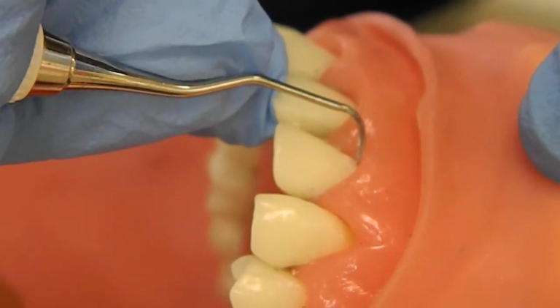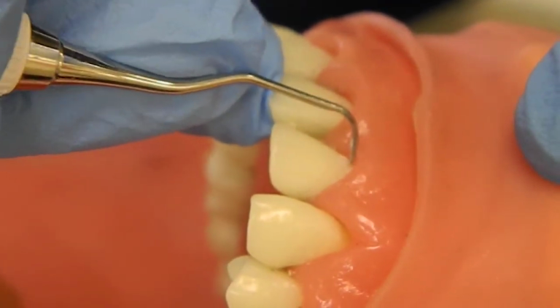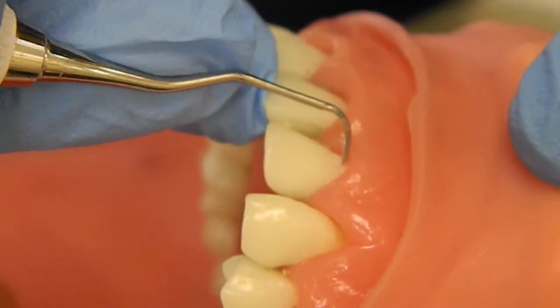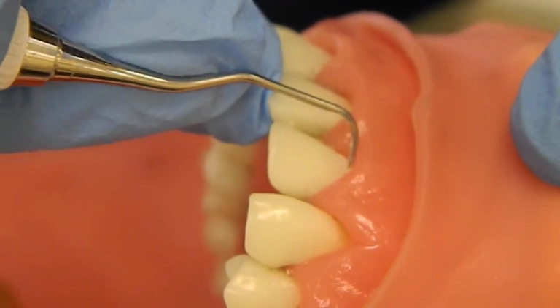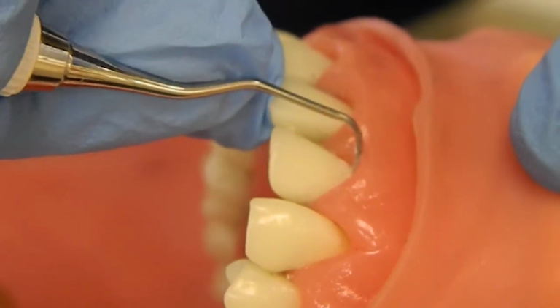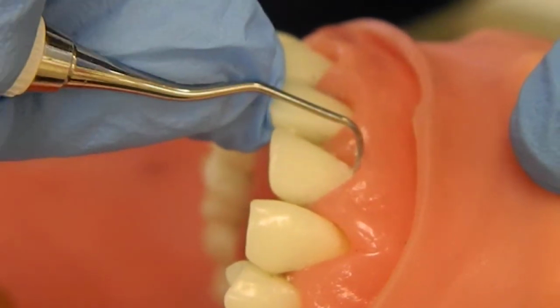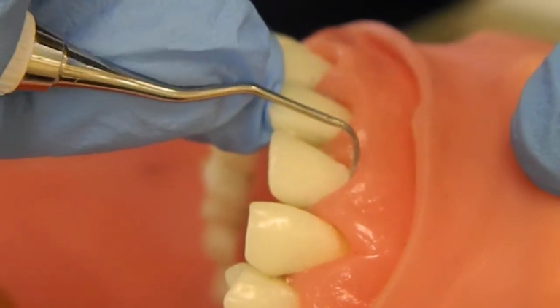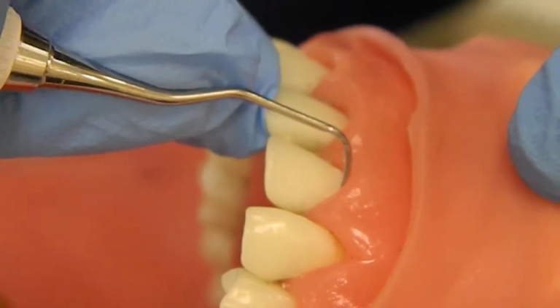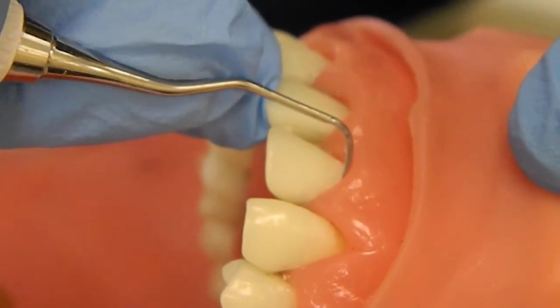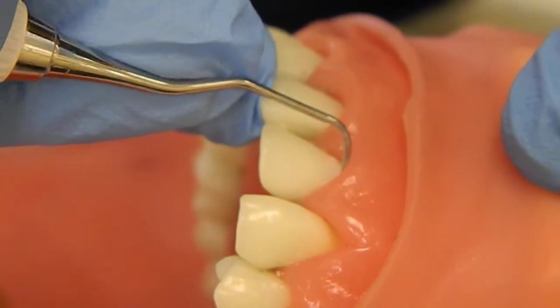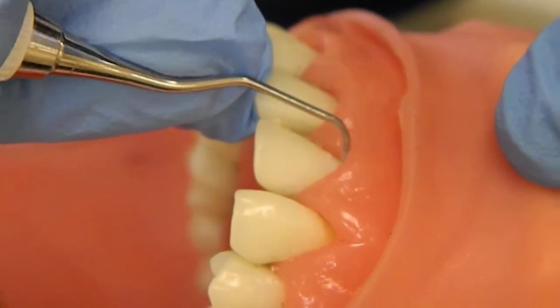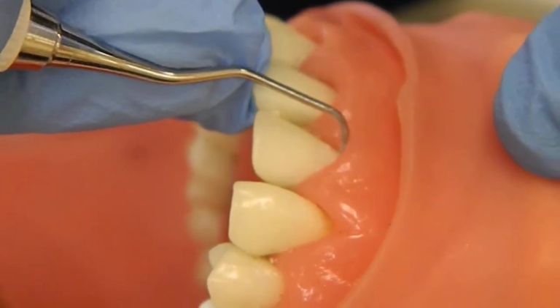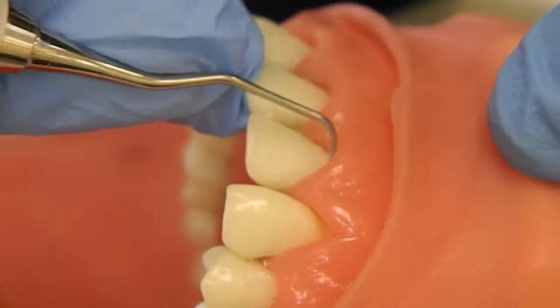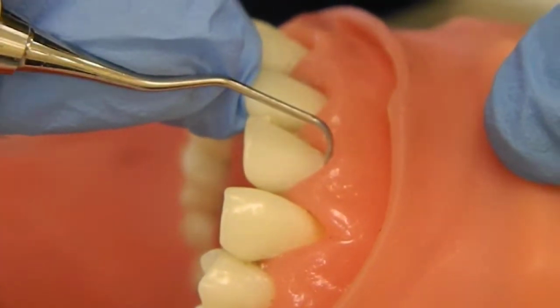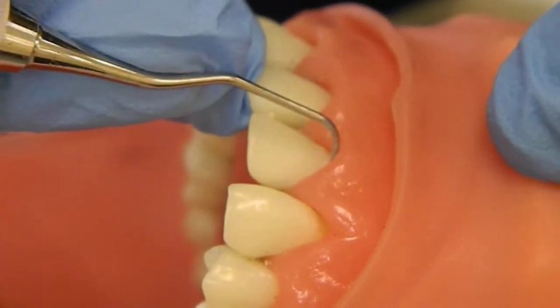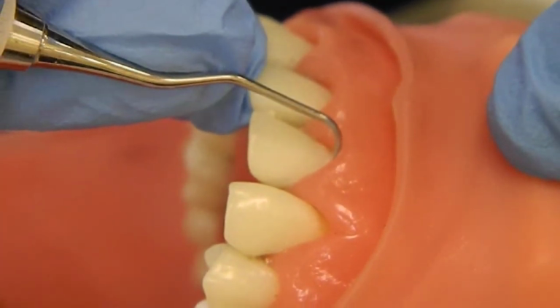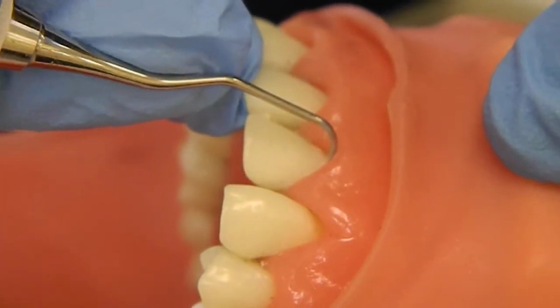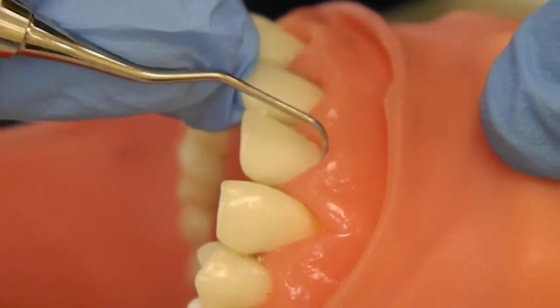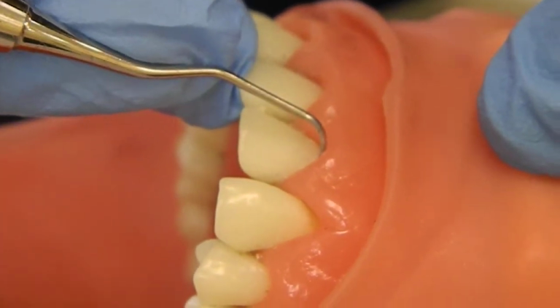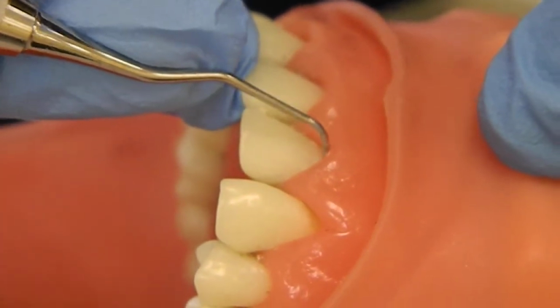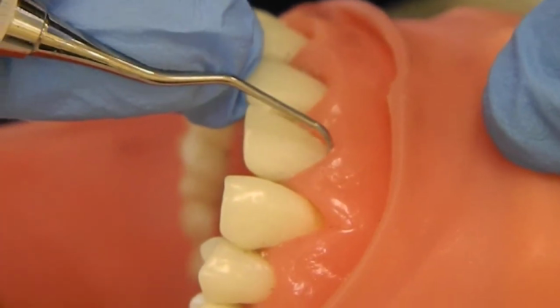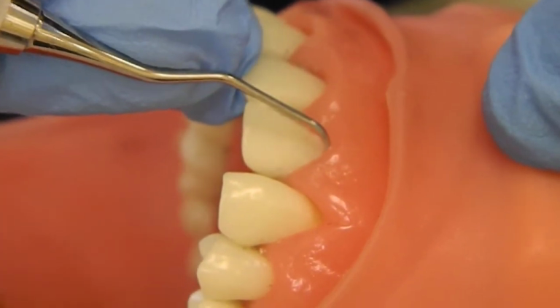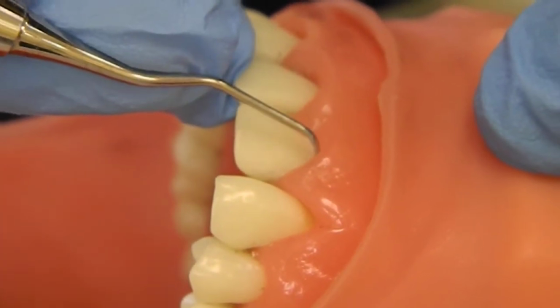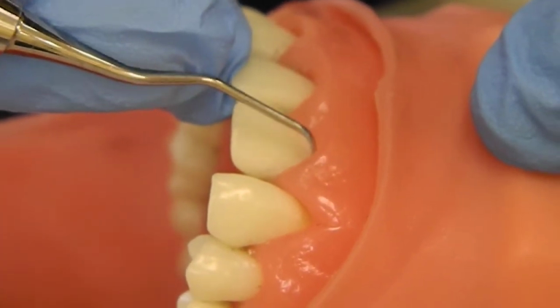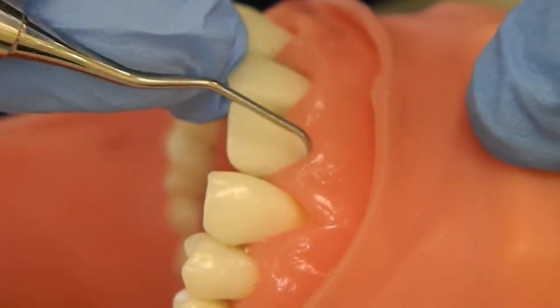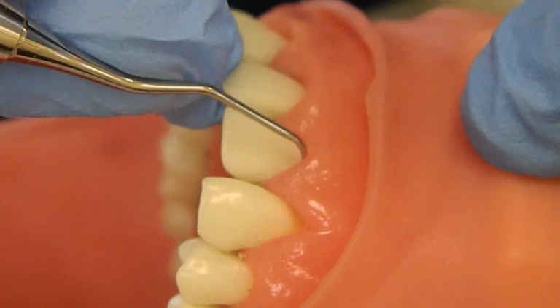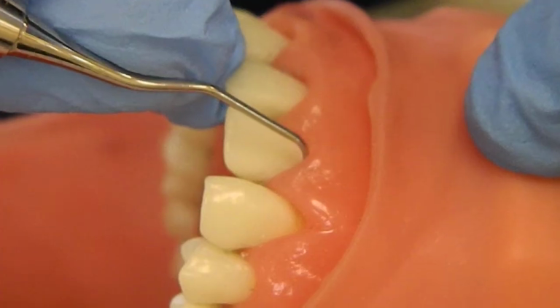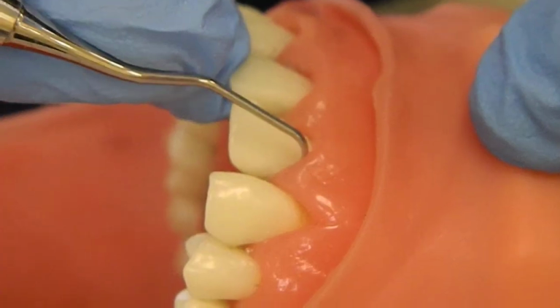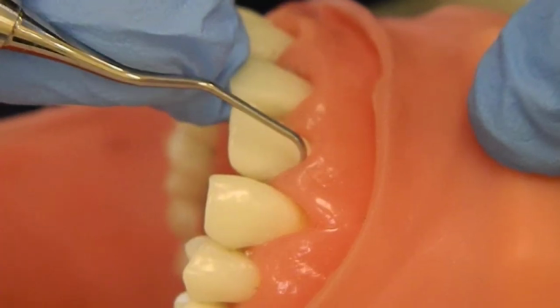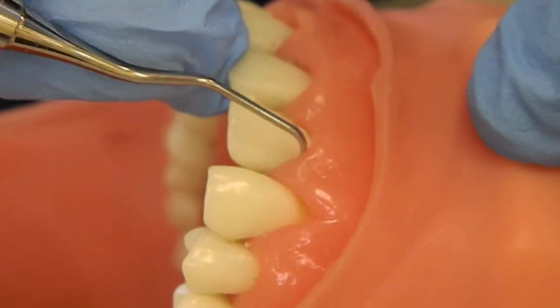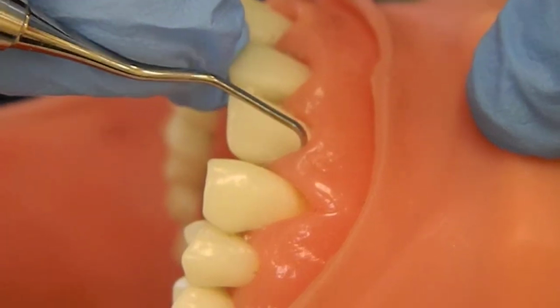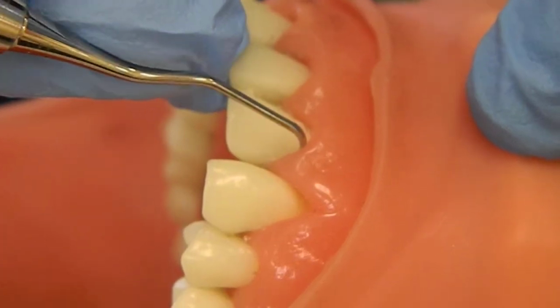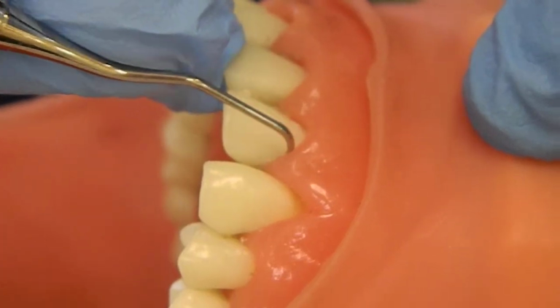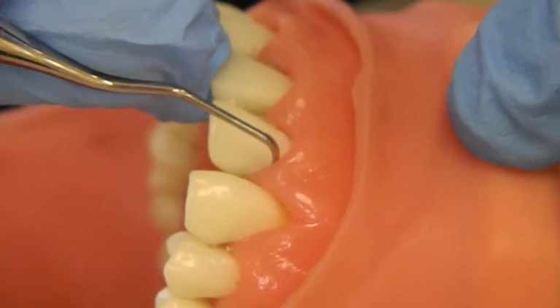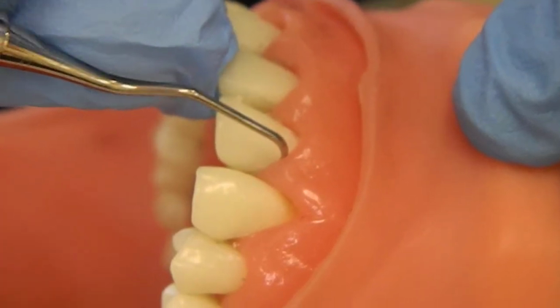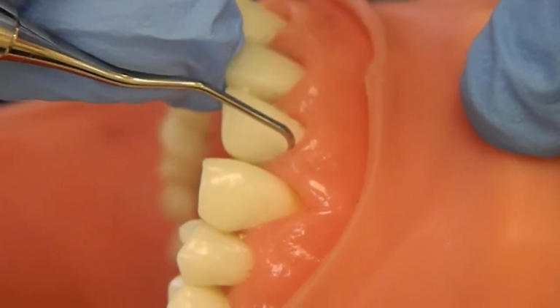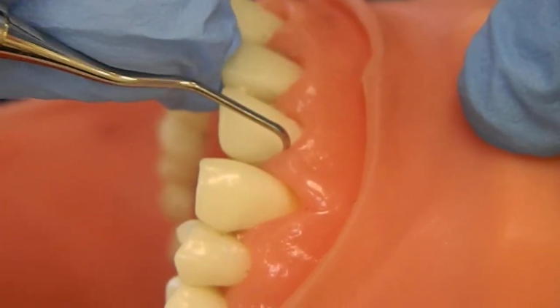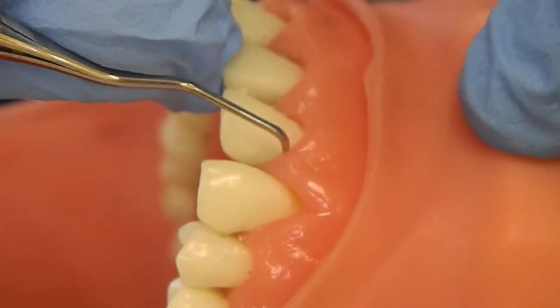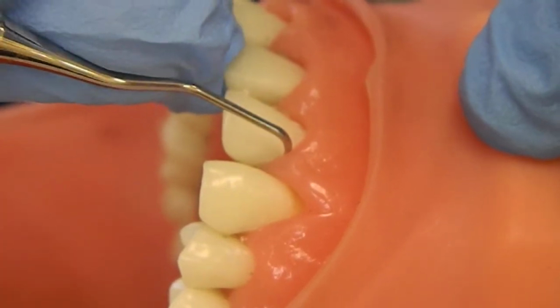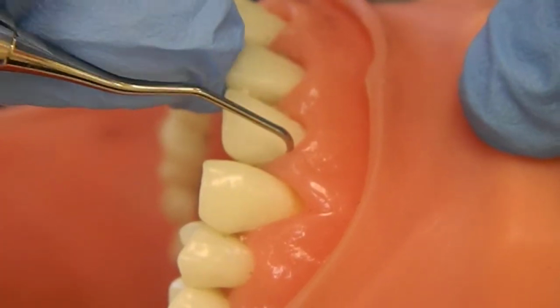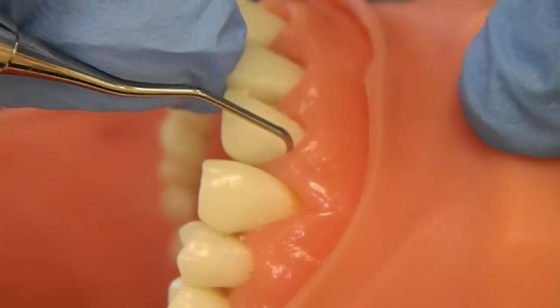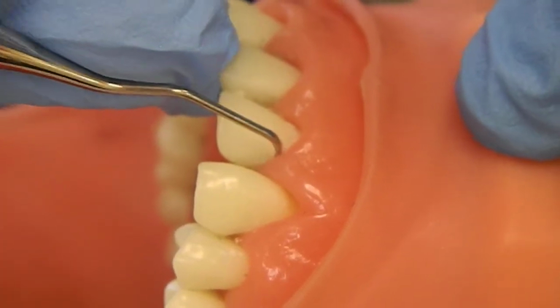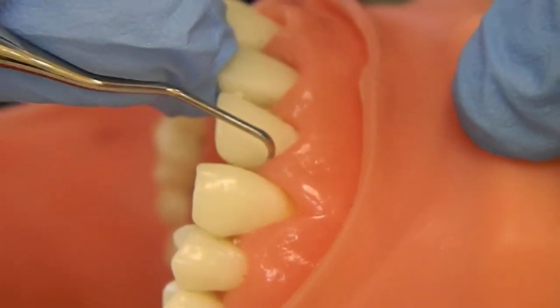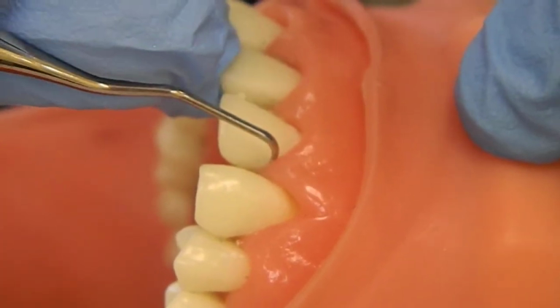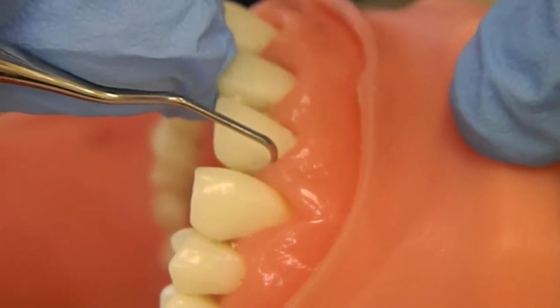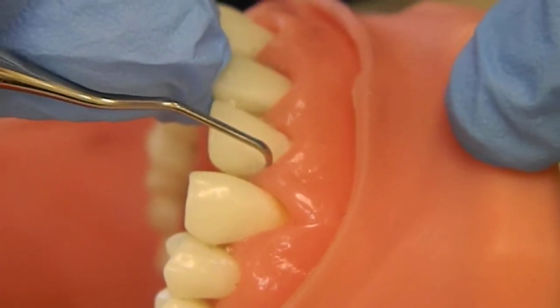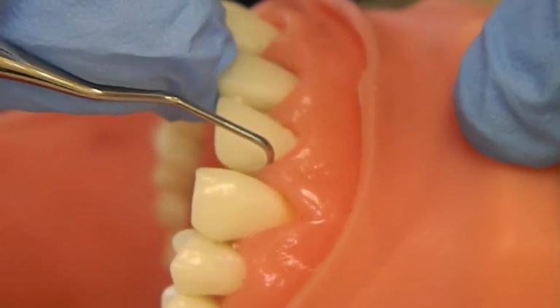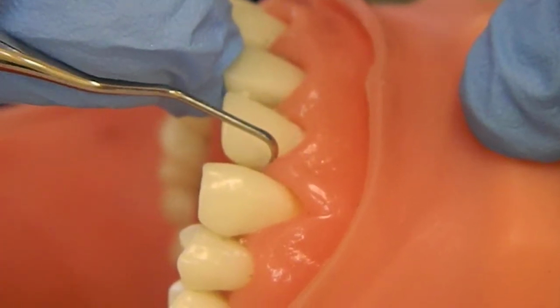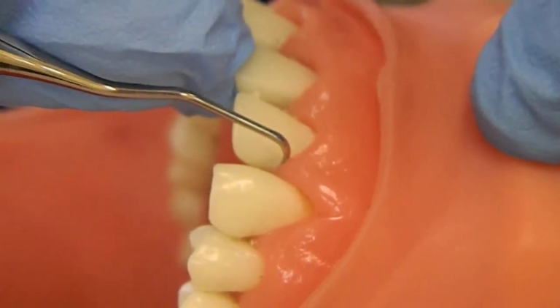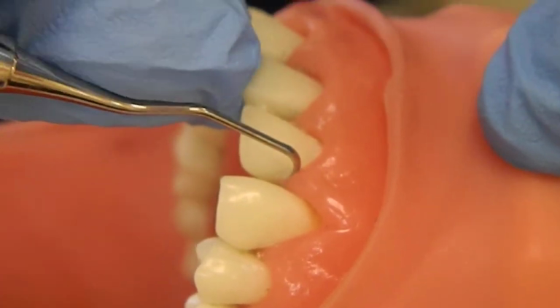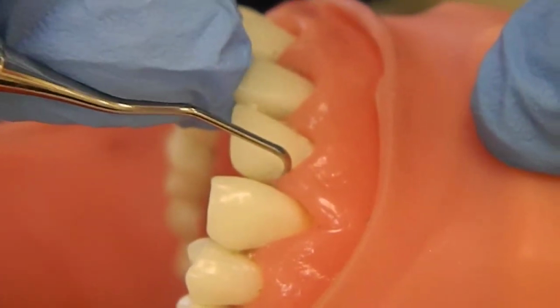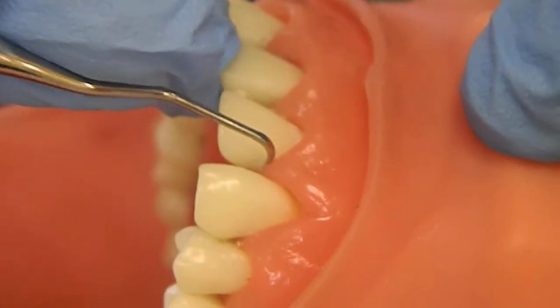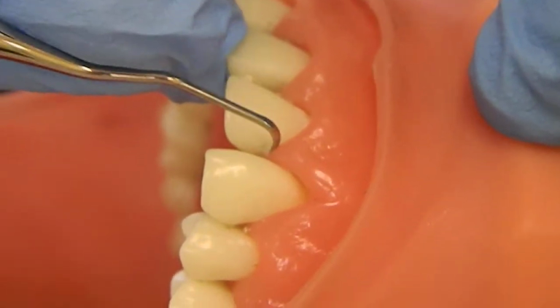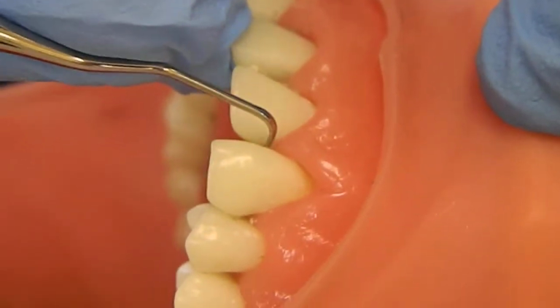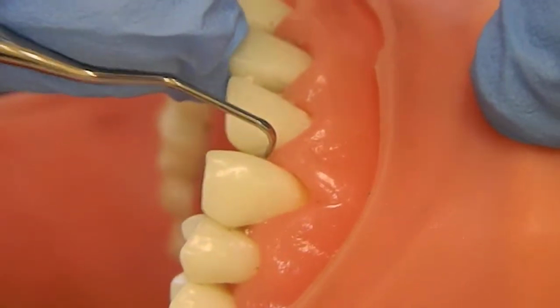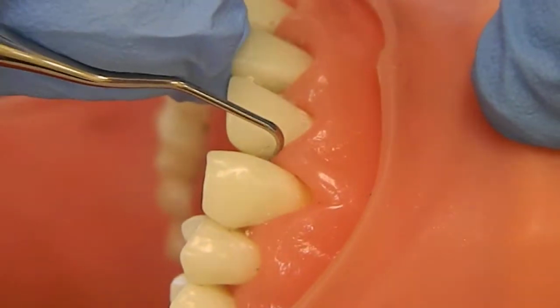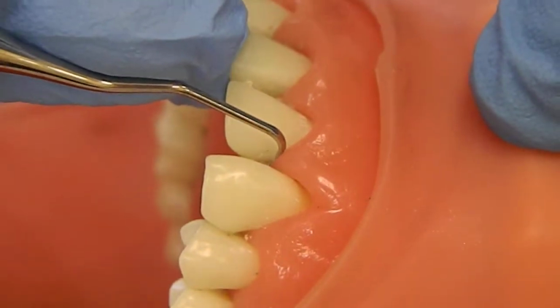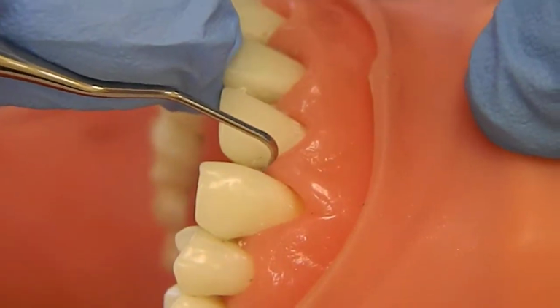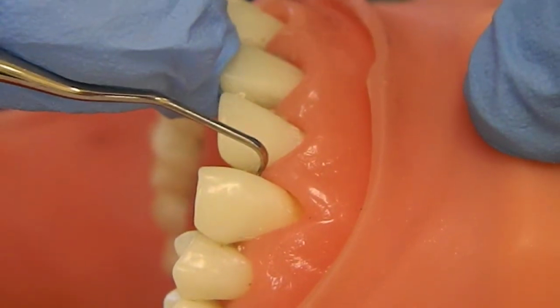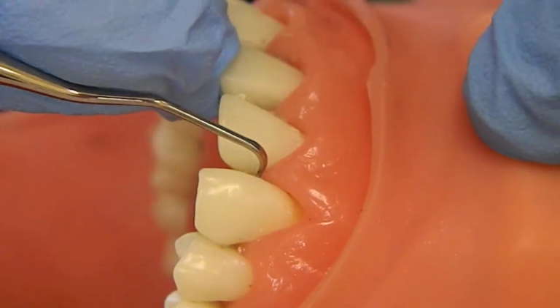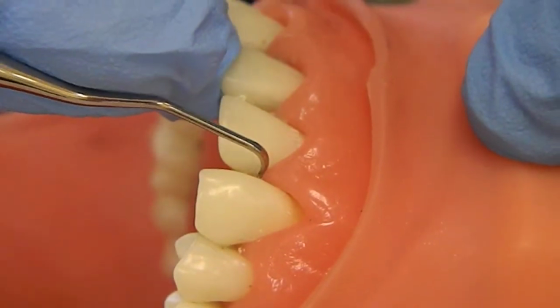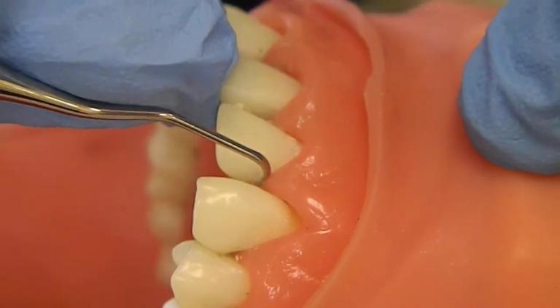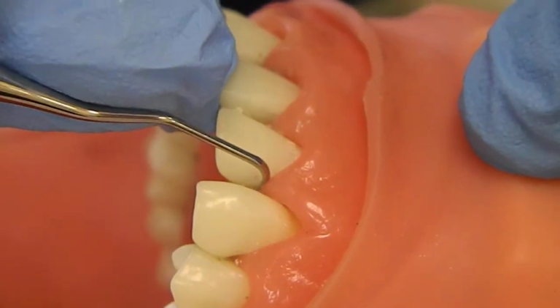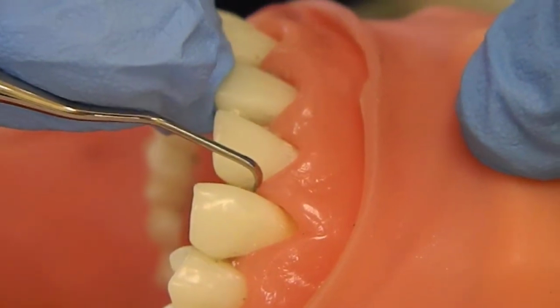Again, walking and blanching the tissue up under the gum line, and ending right here.